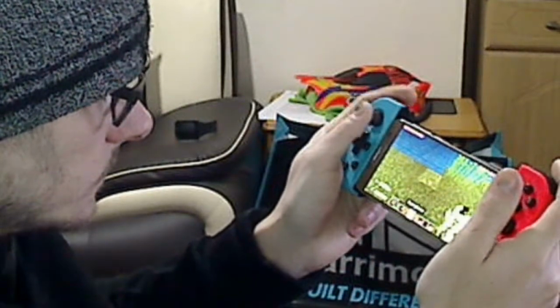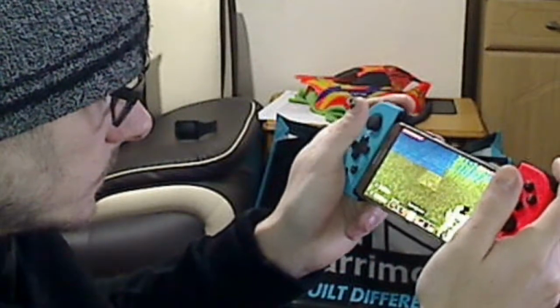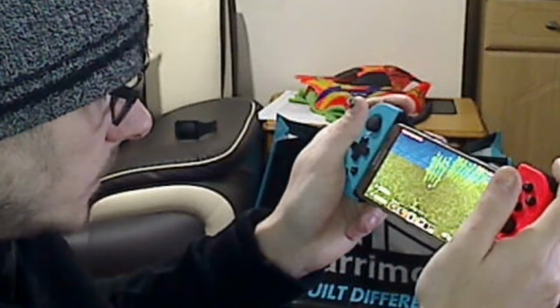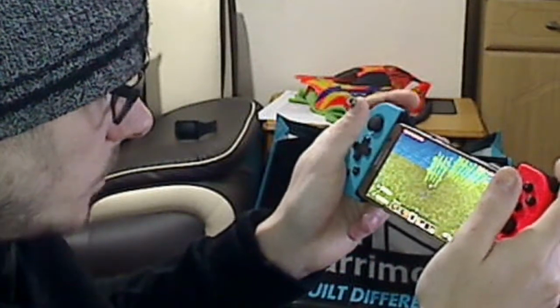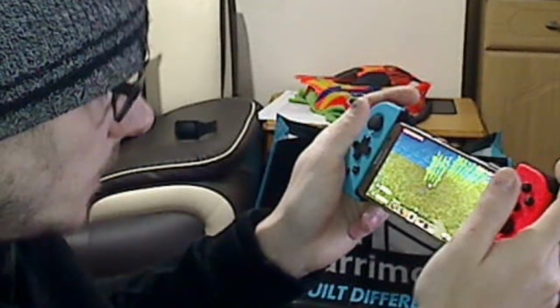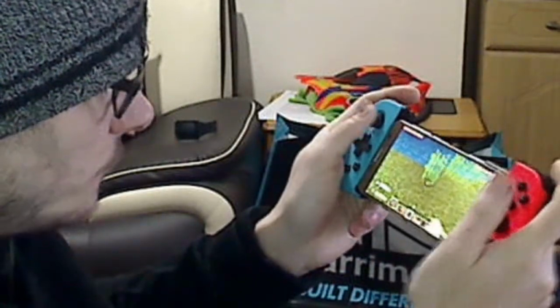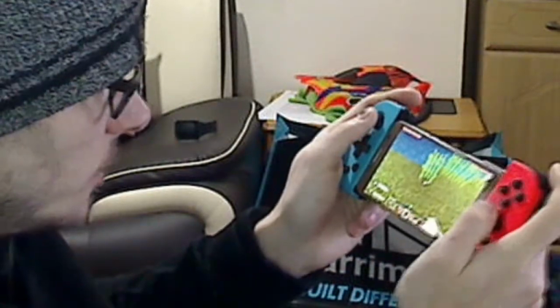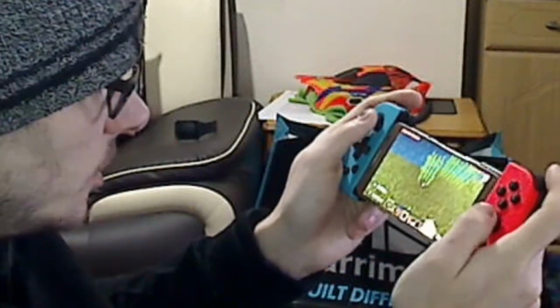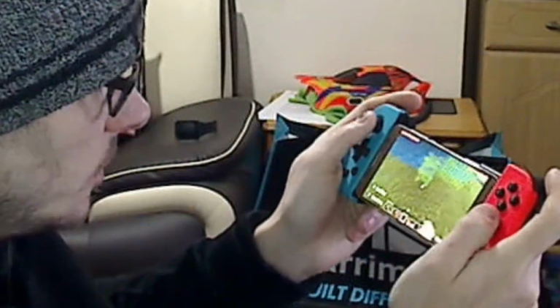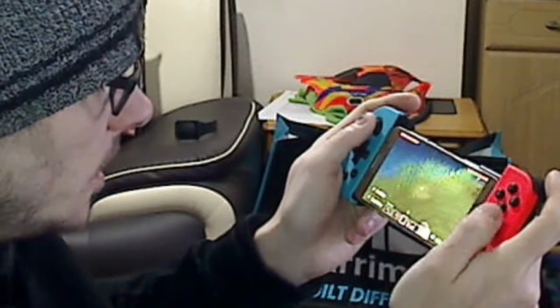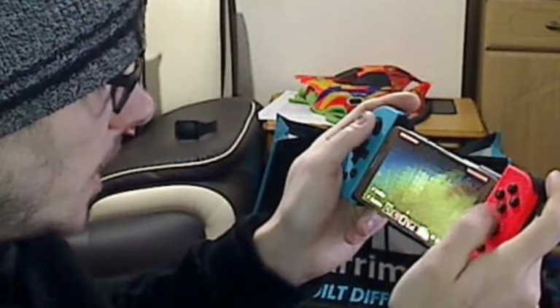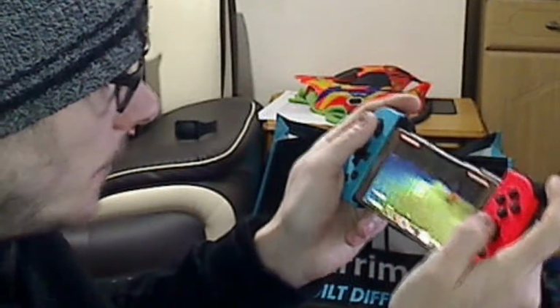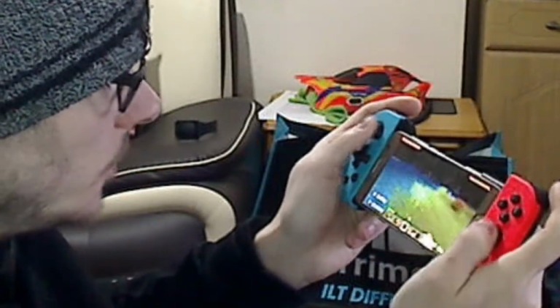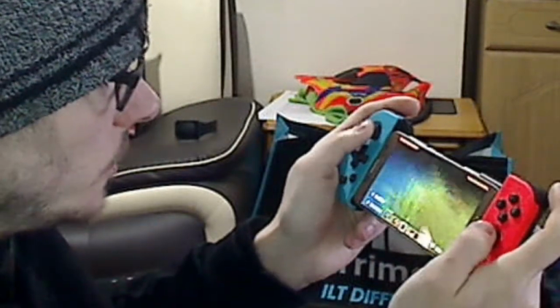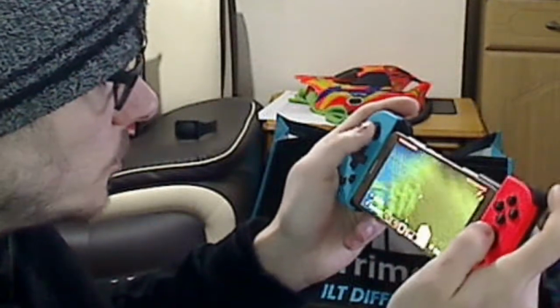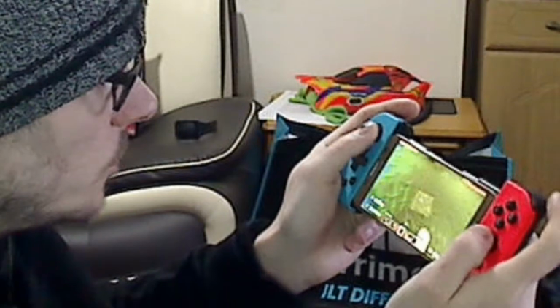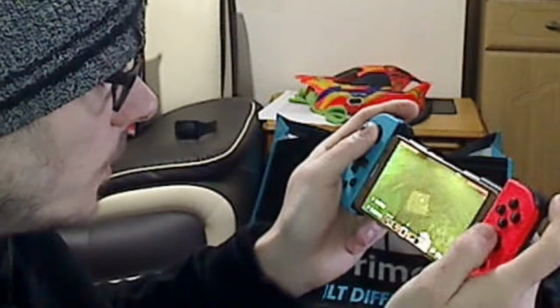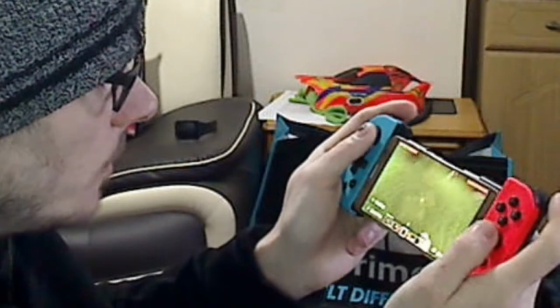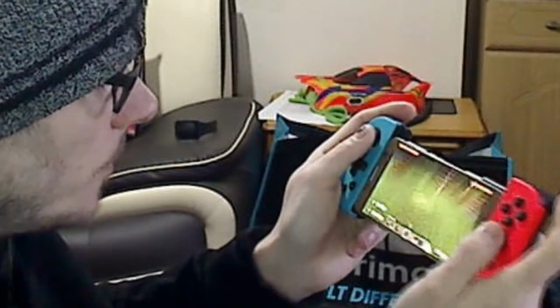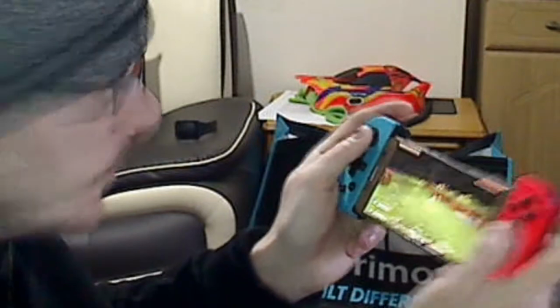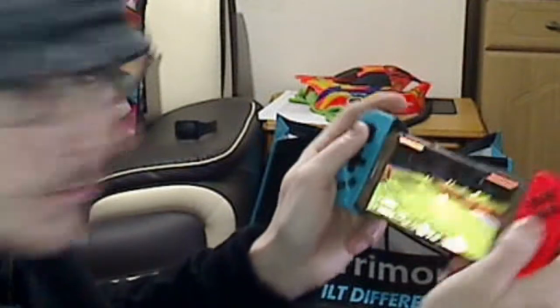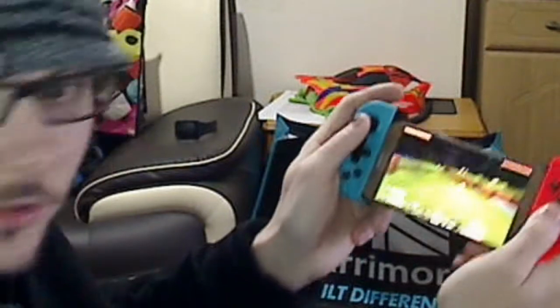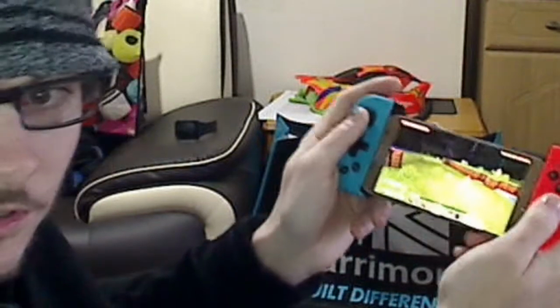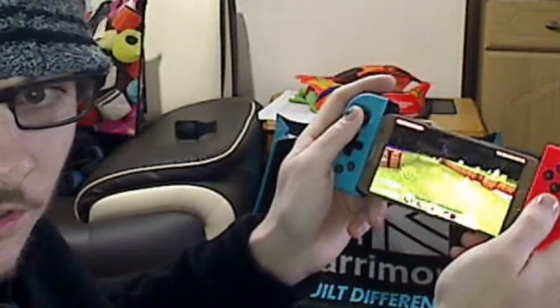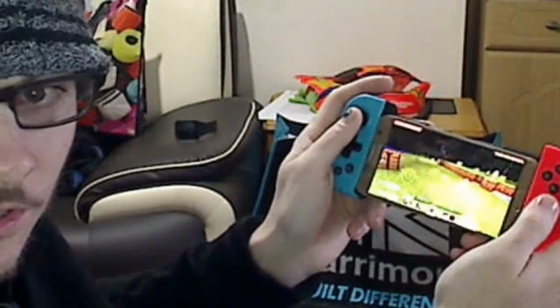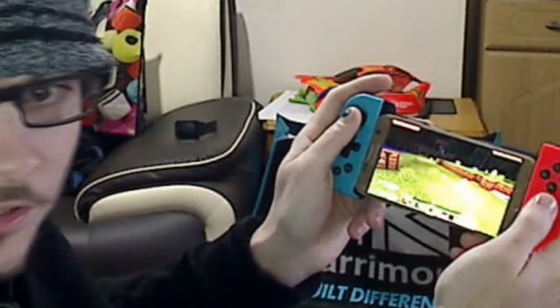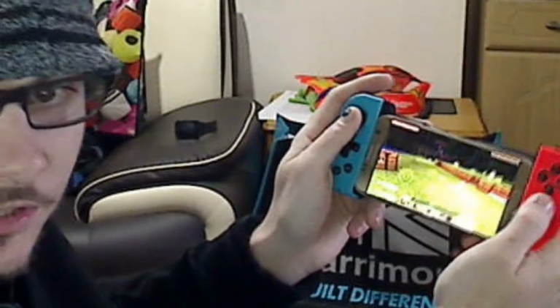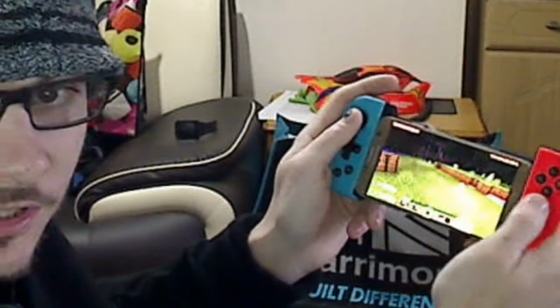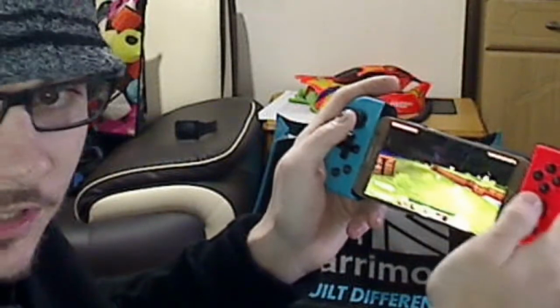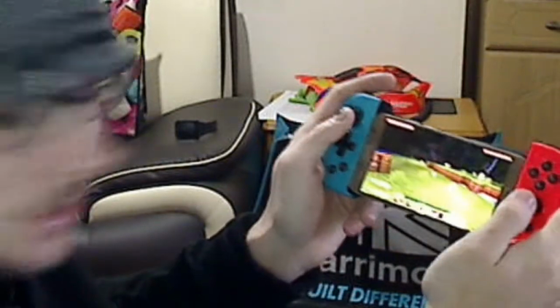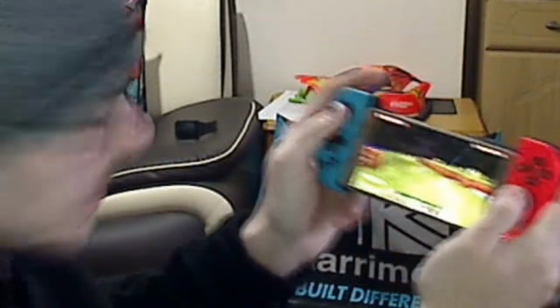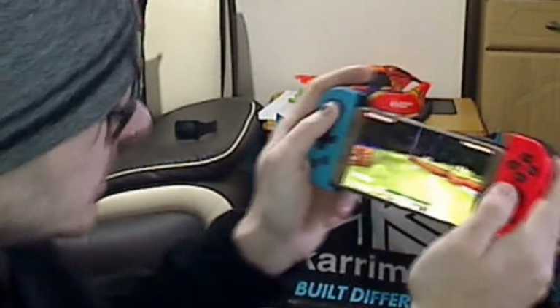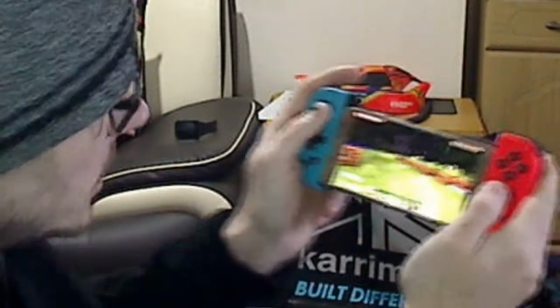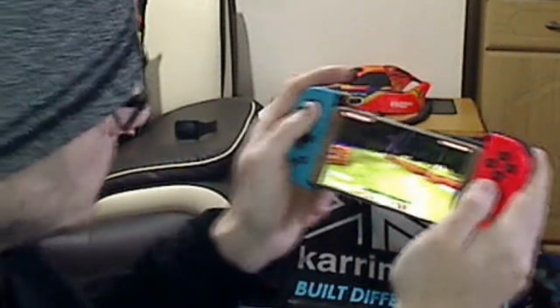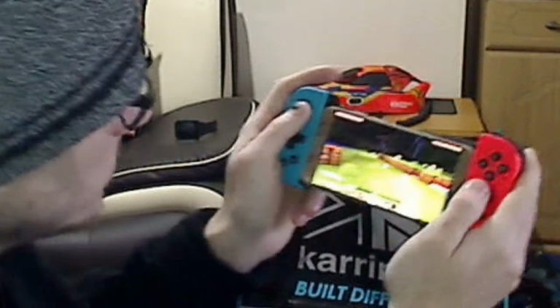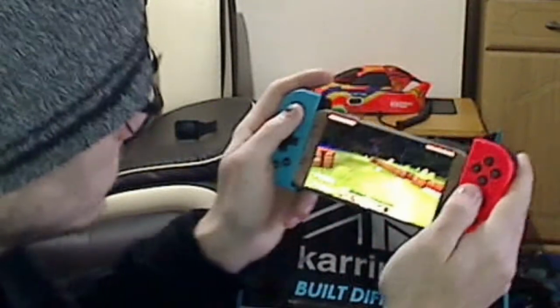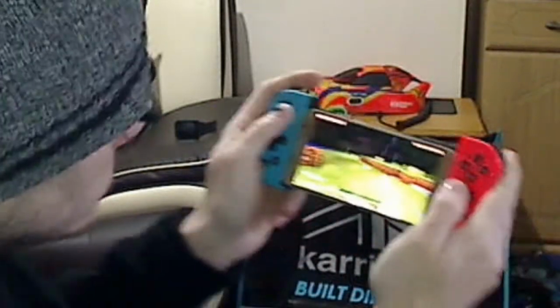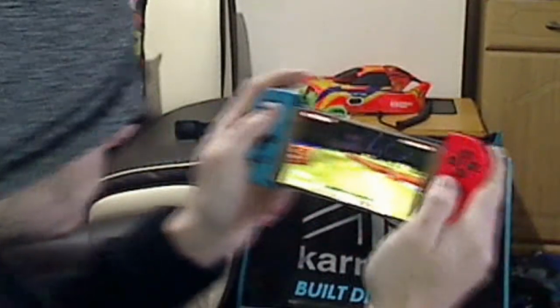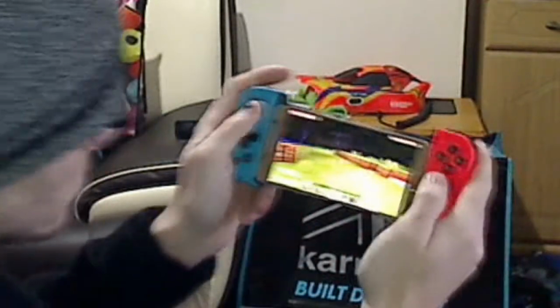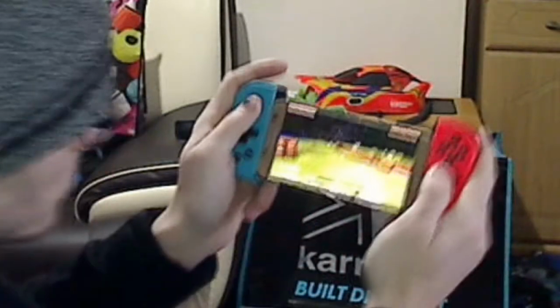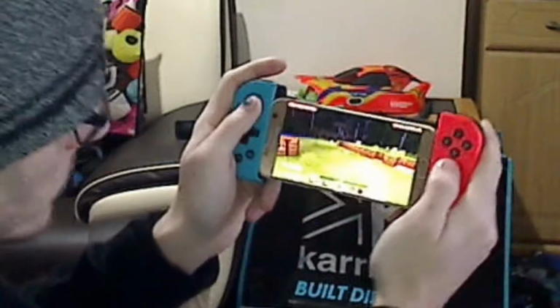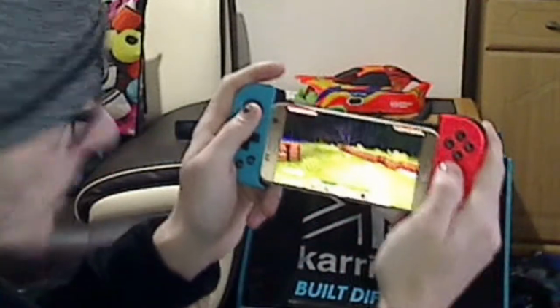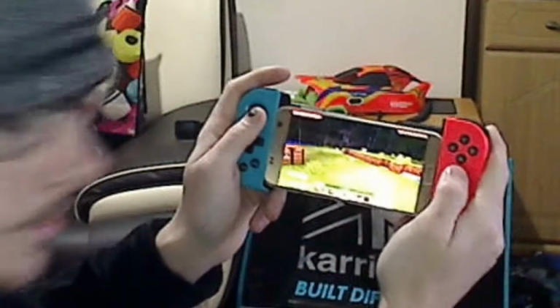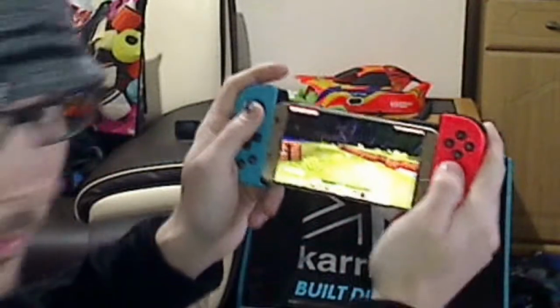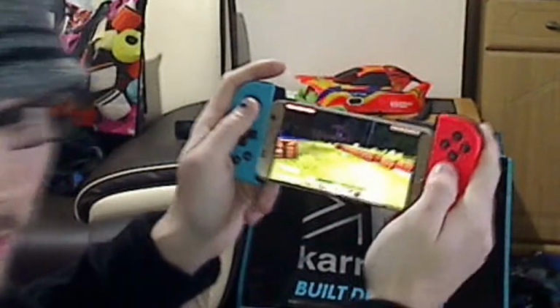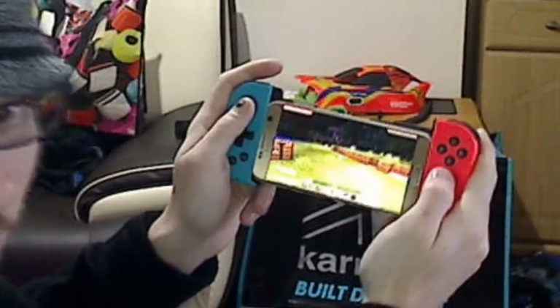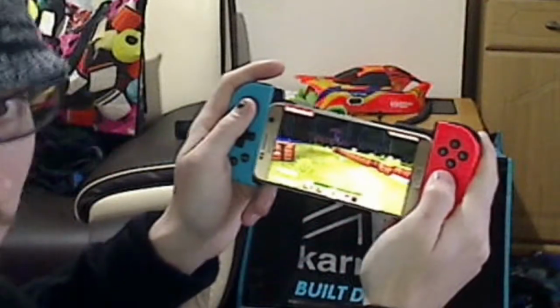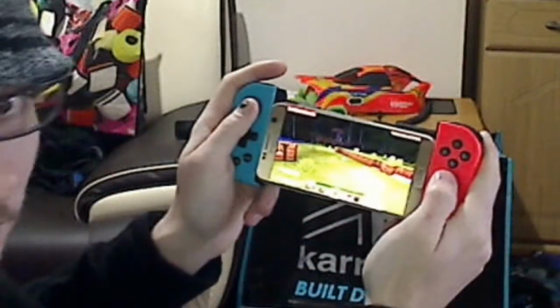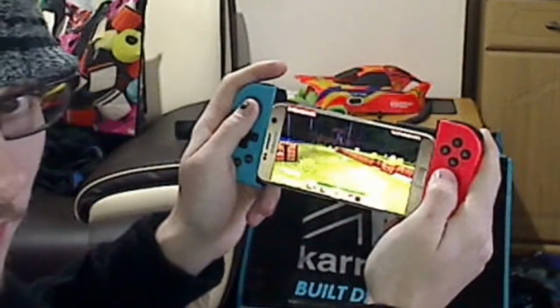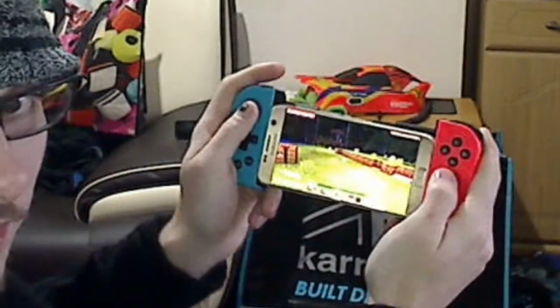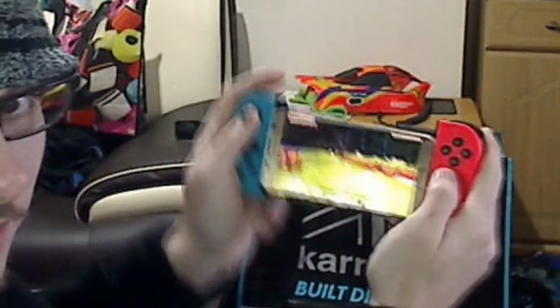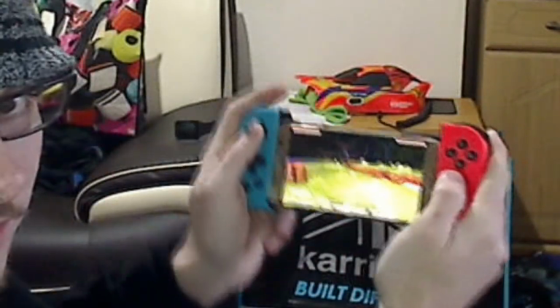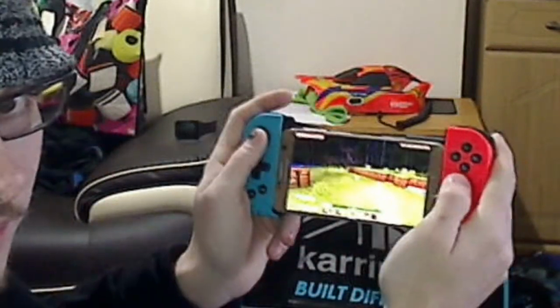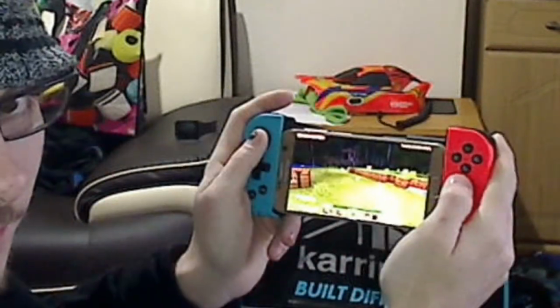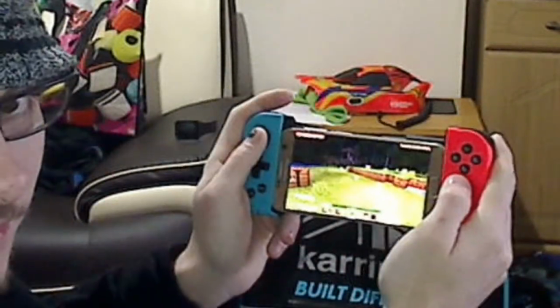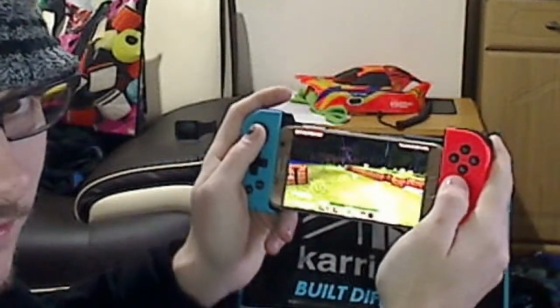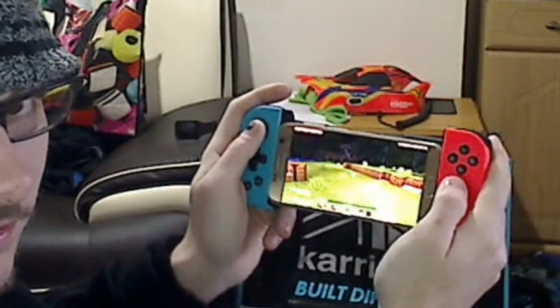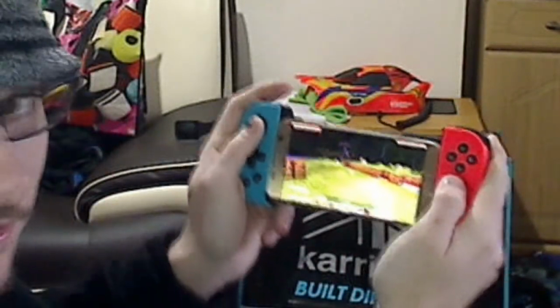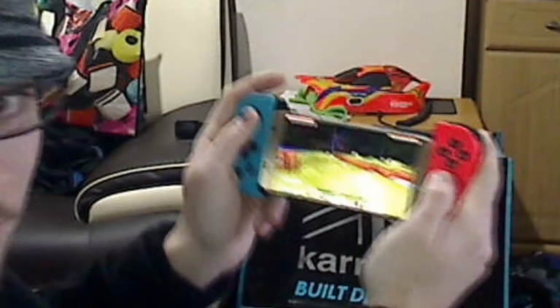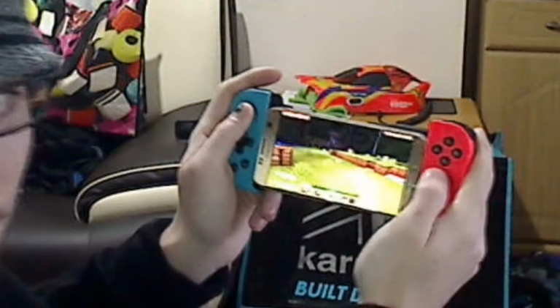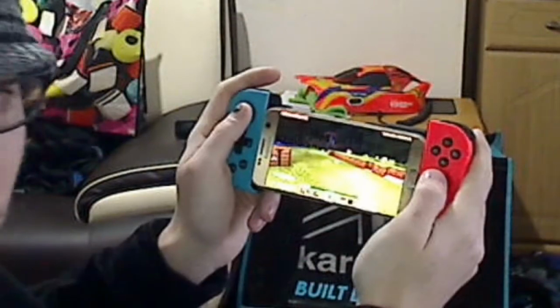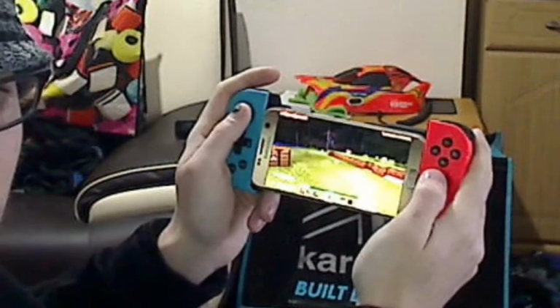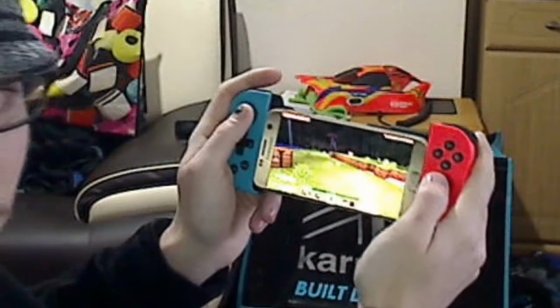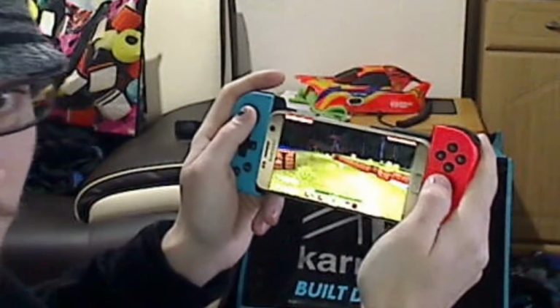I'm not used to all the buttons, as you can clearly see. But this is the best I can do right now.